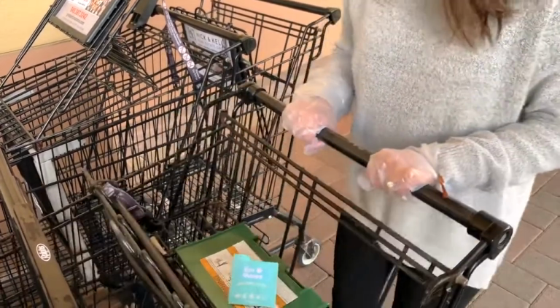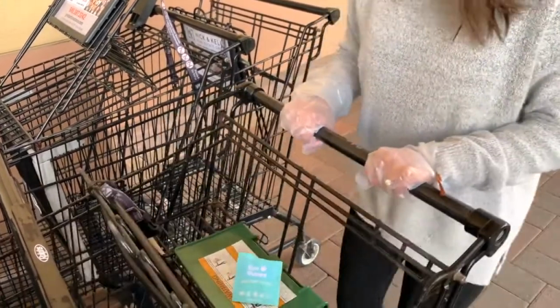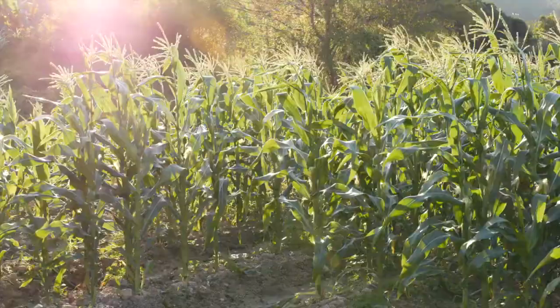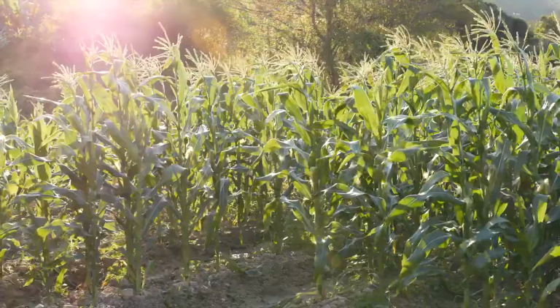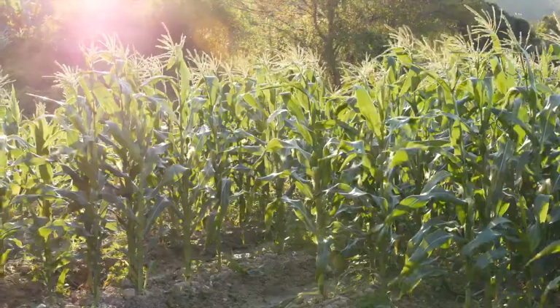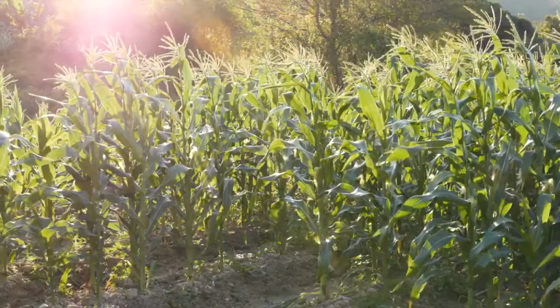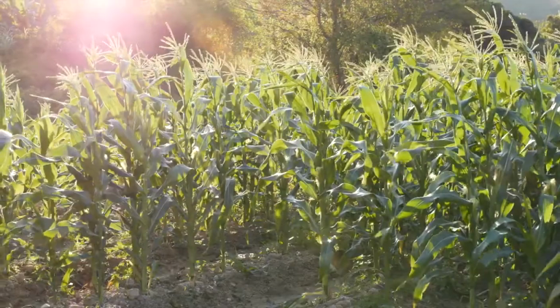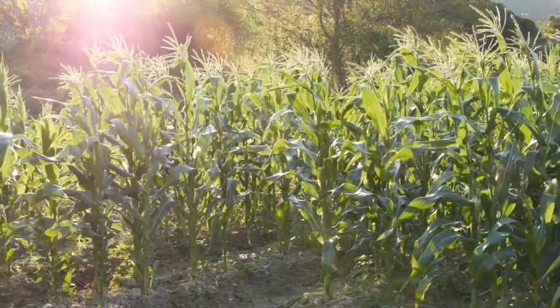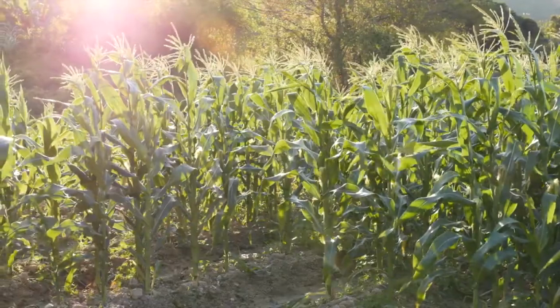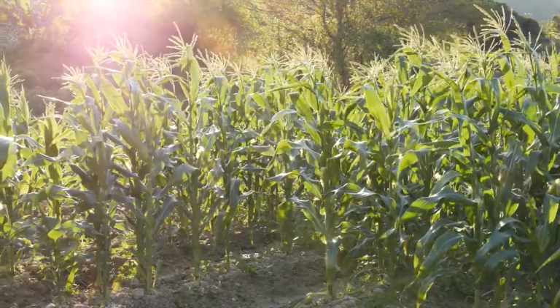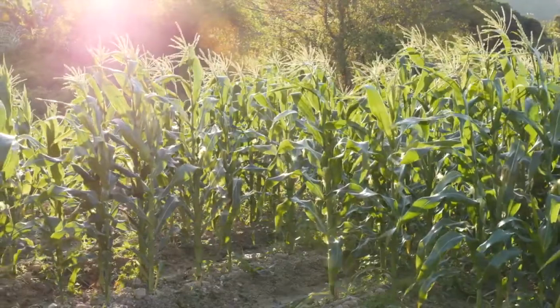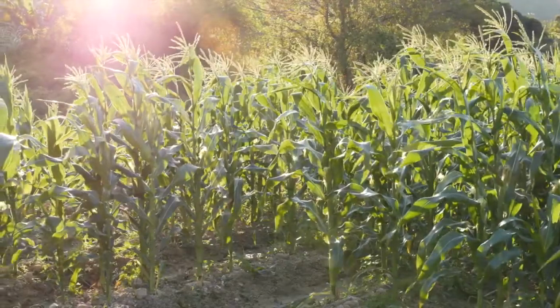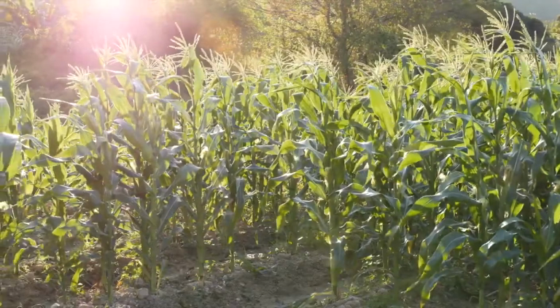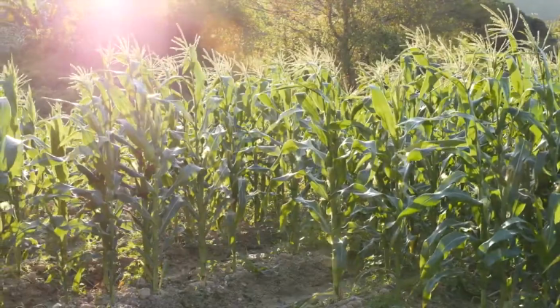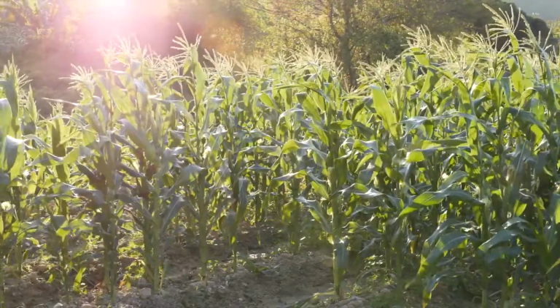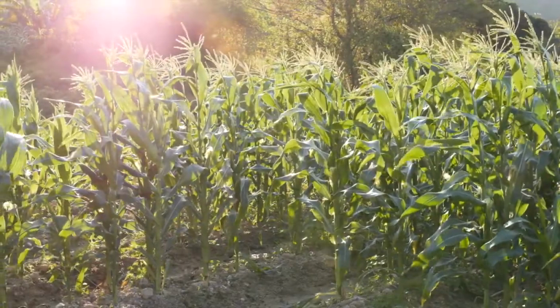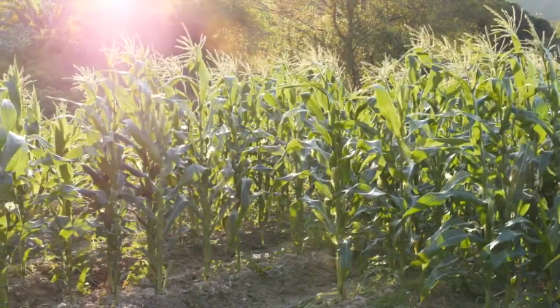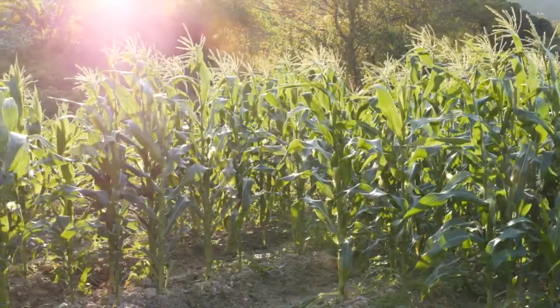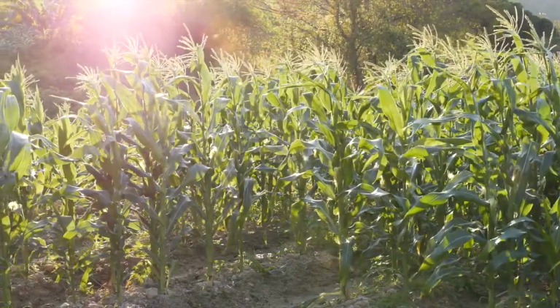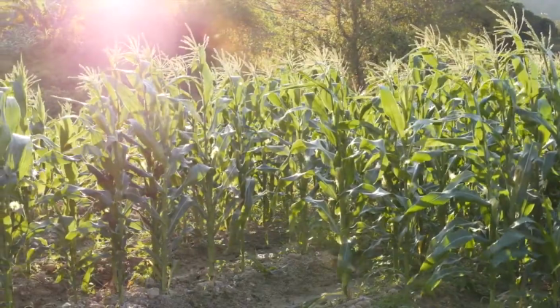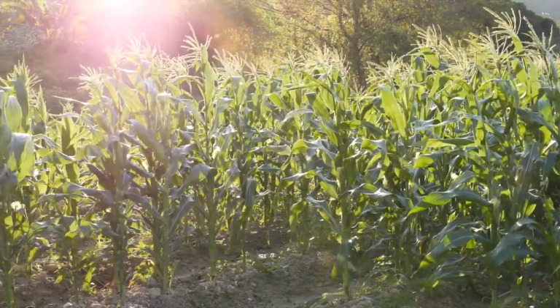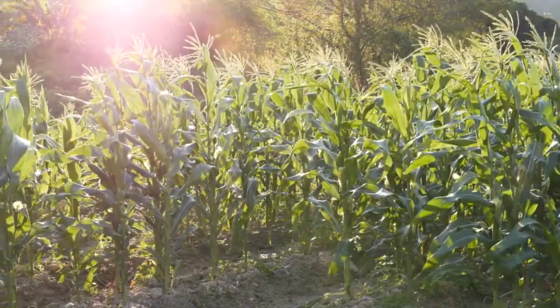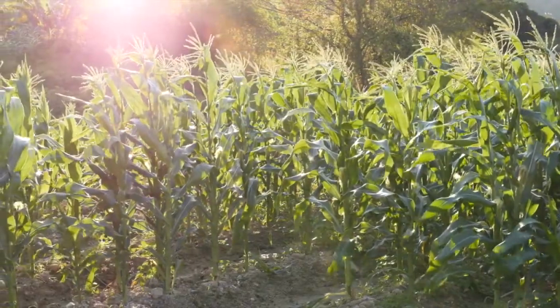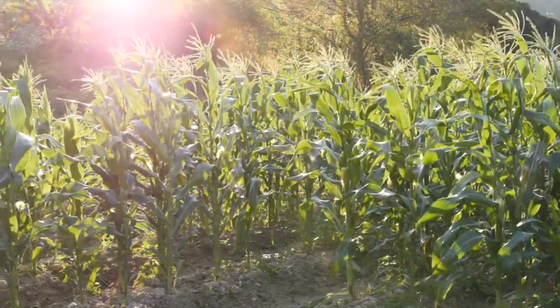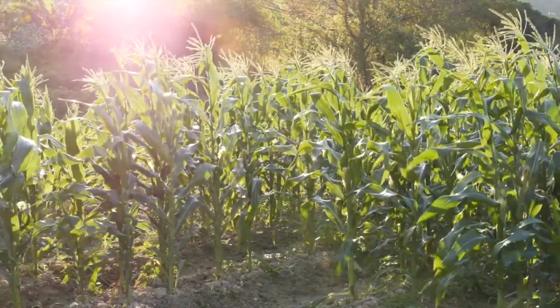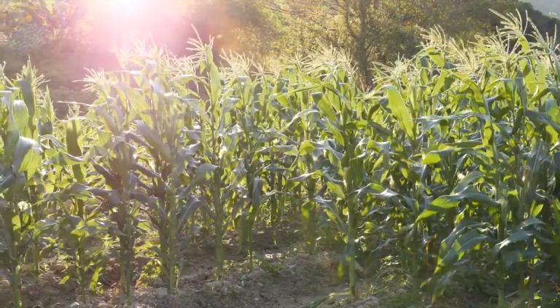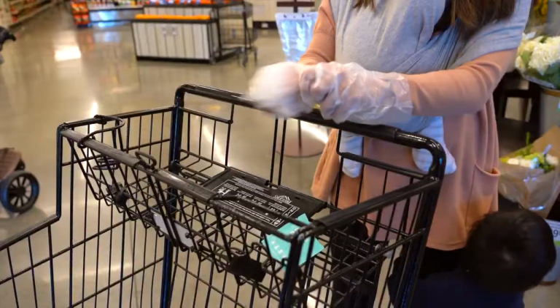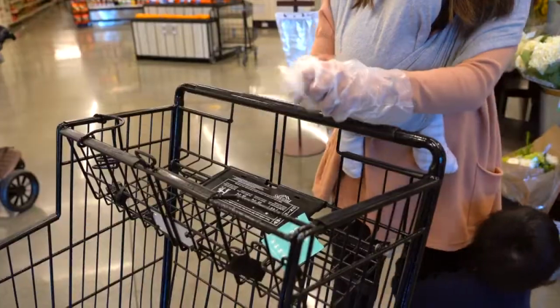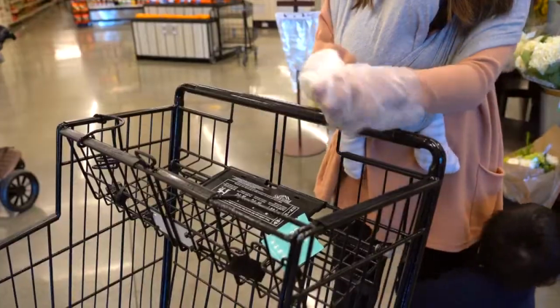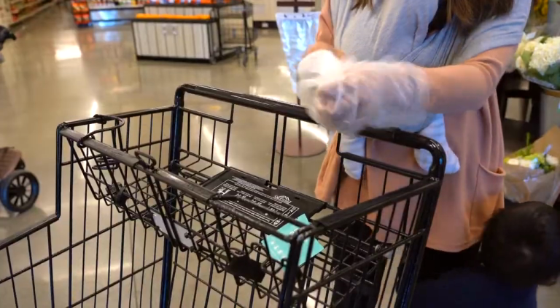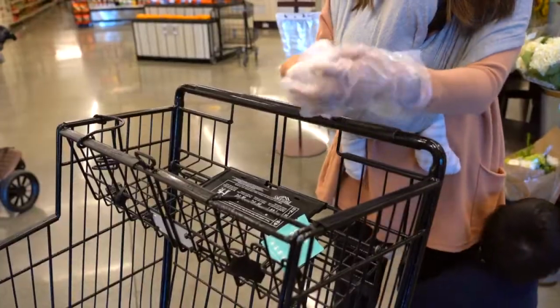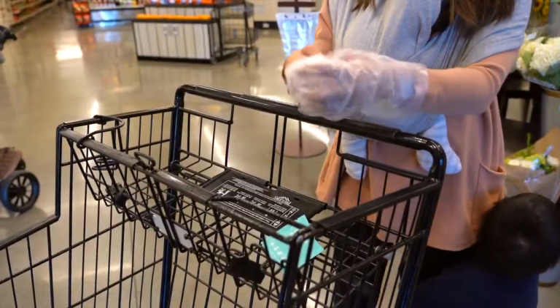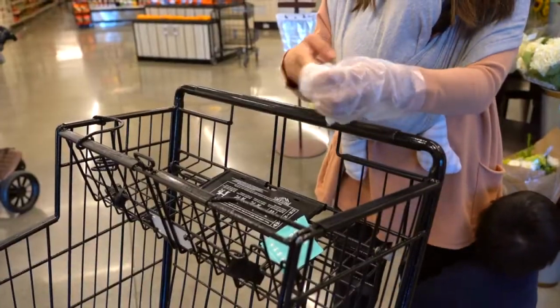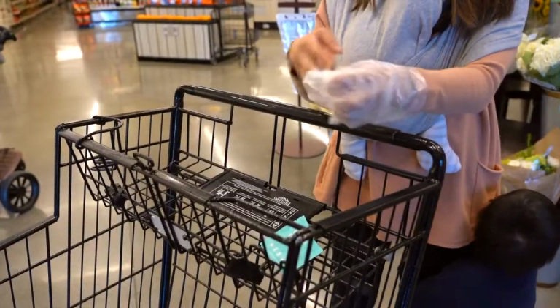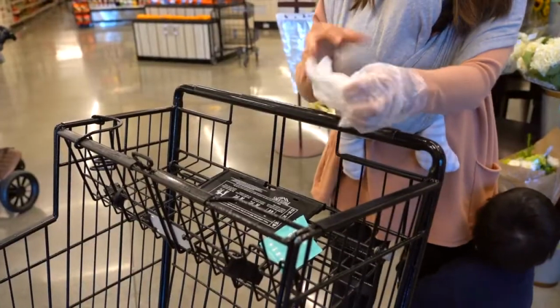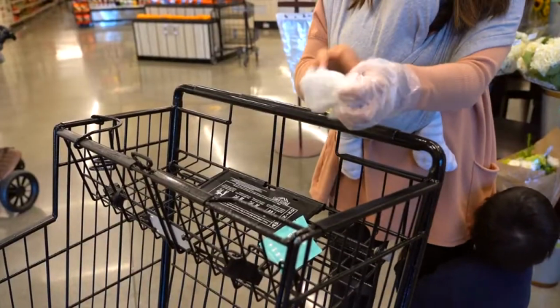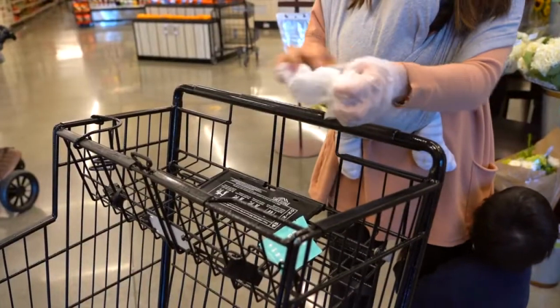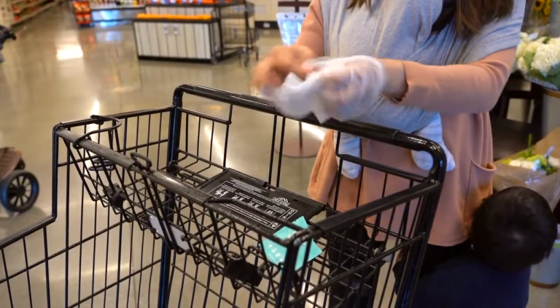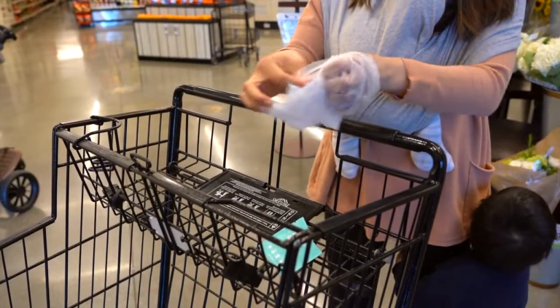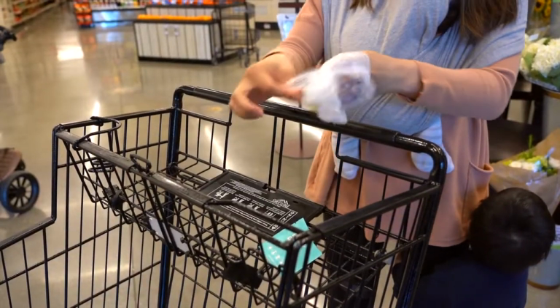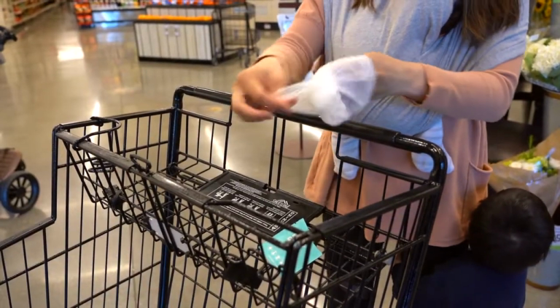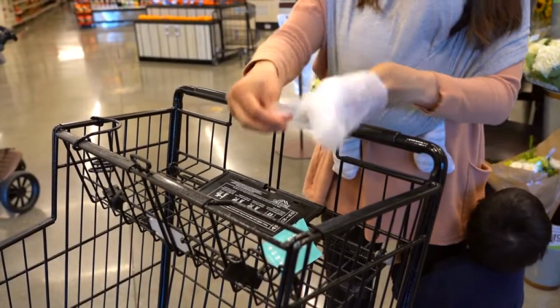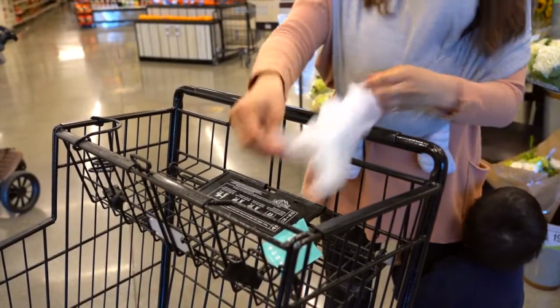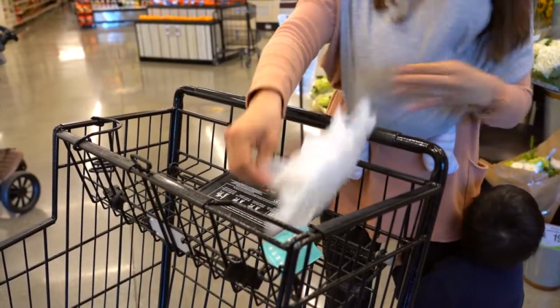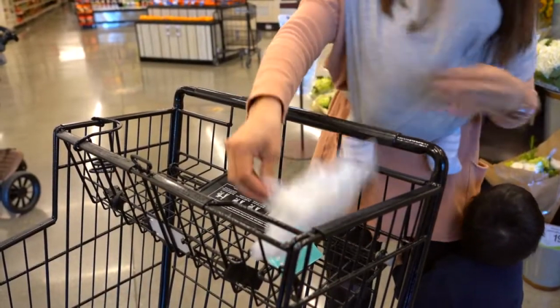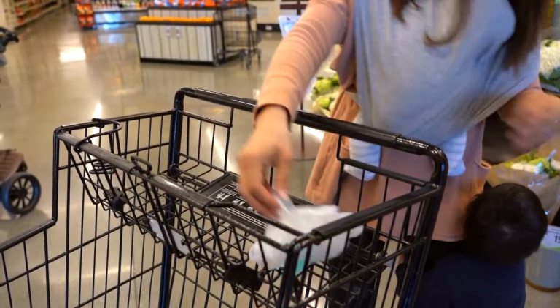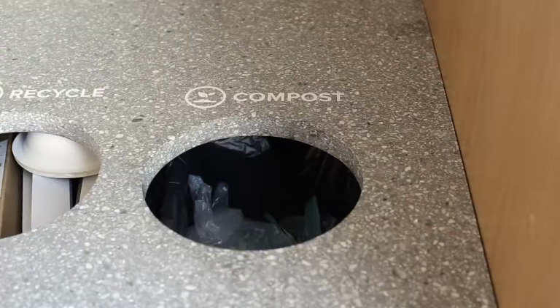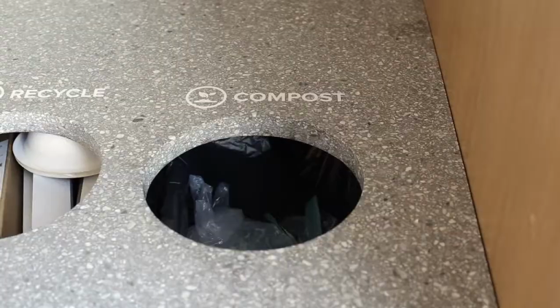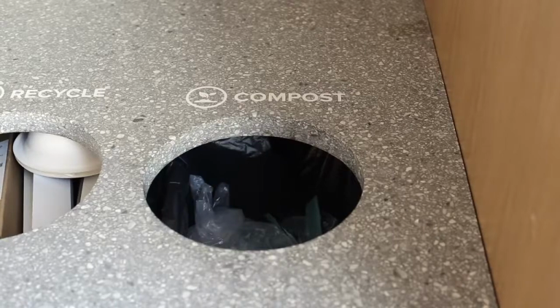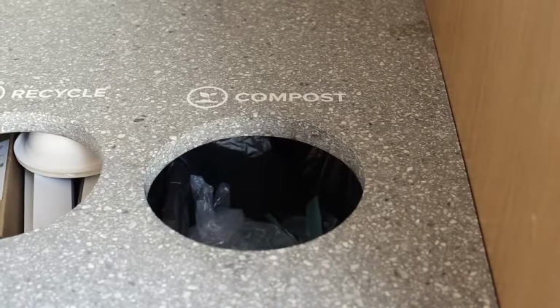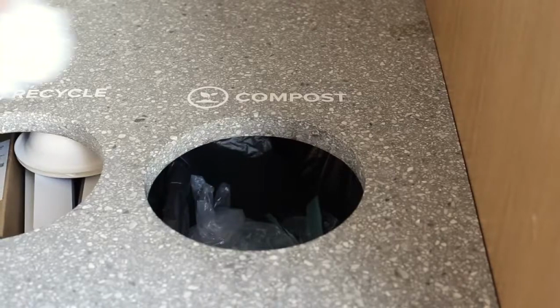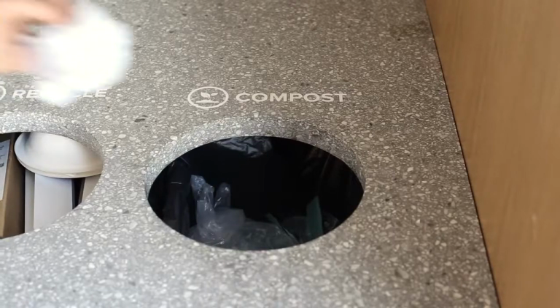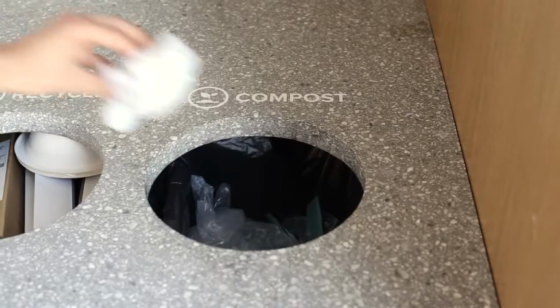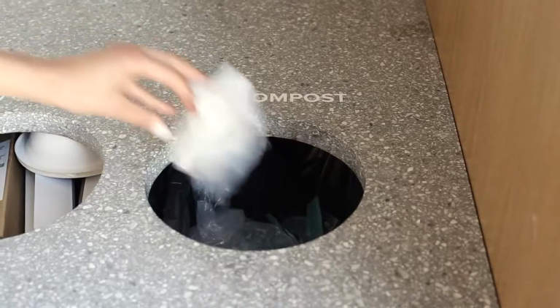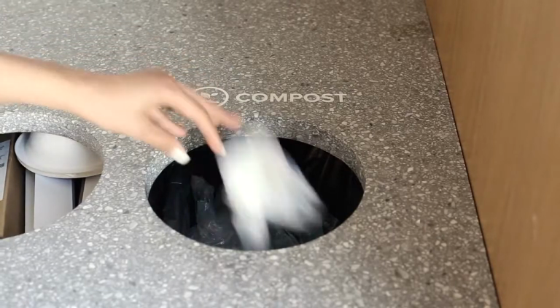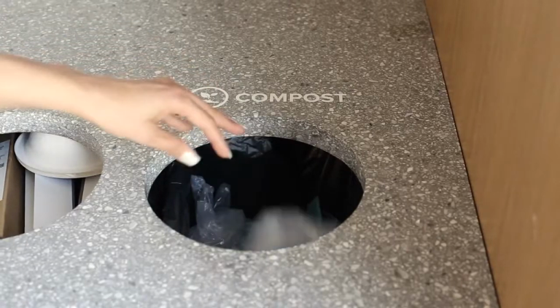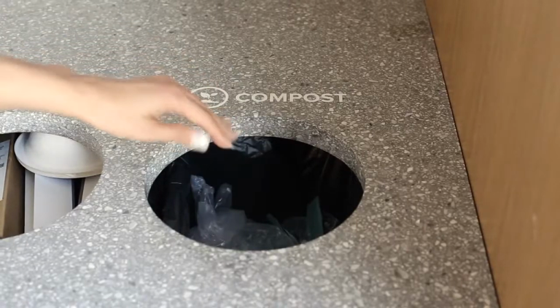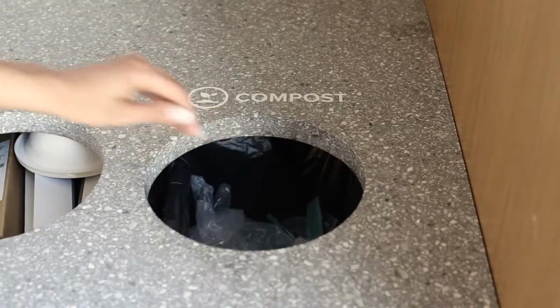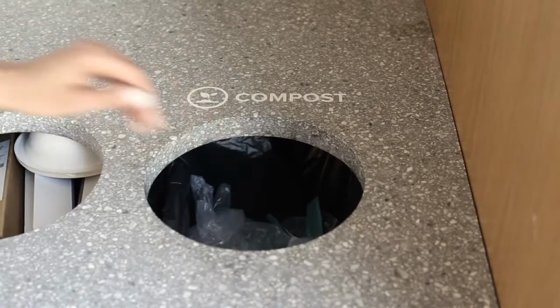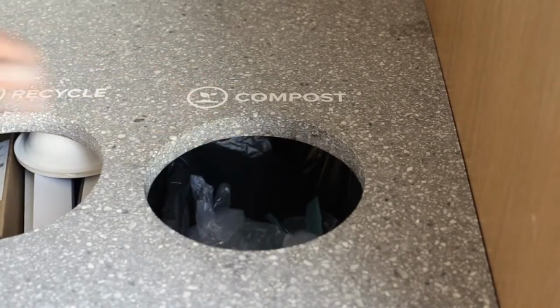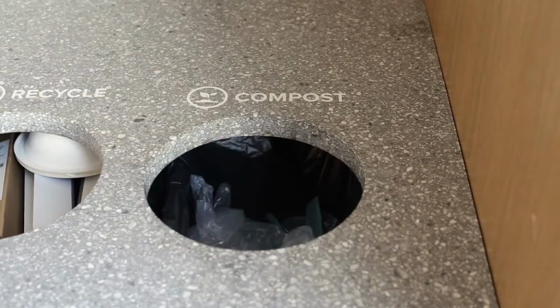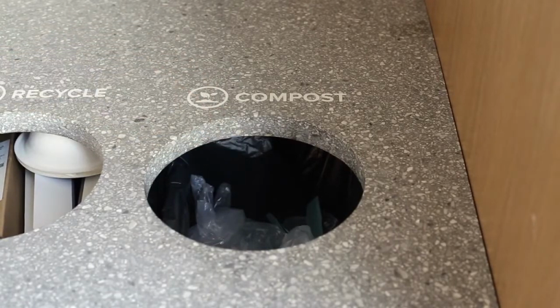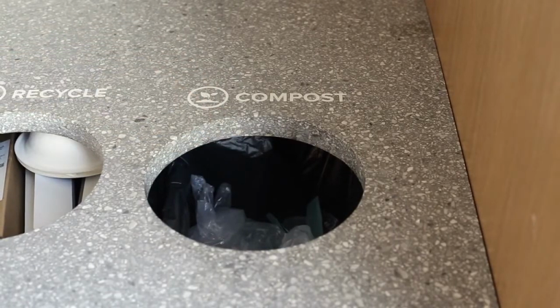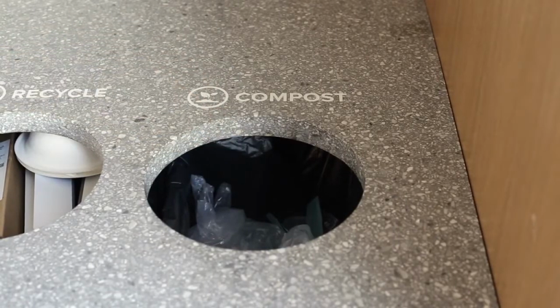They're made from plant-based materials and are 100% compostable, so they make it convenient for you to stay clean on the go while being environmentally friendly.